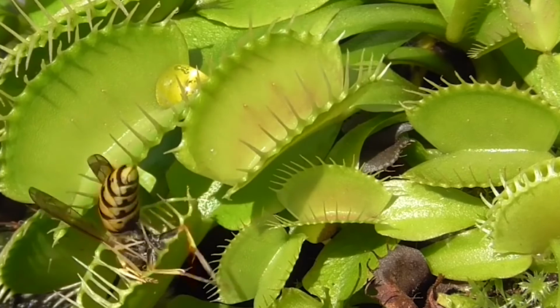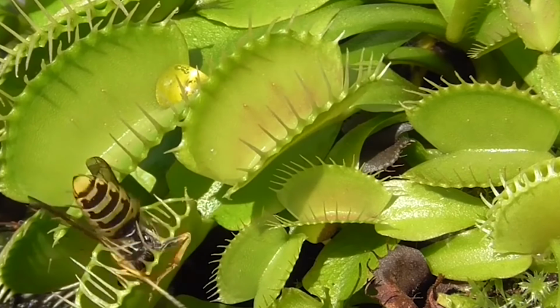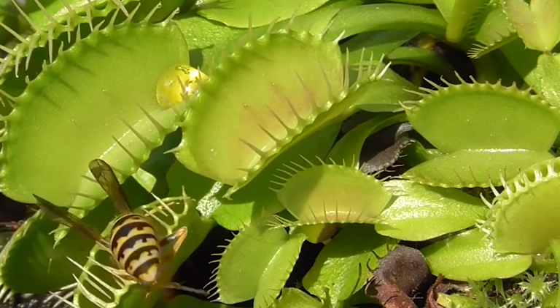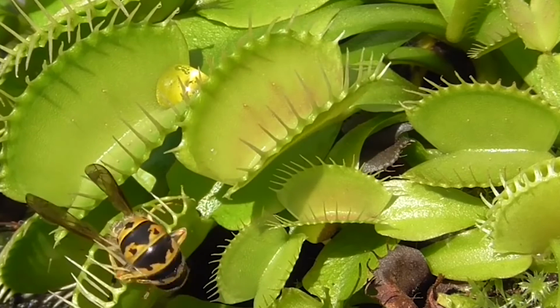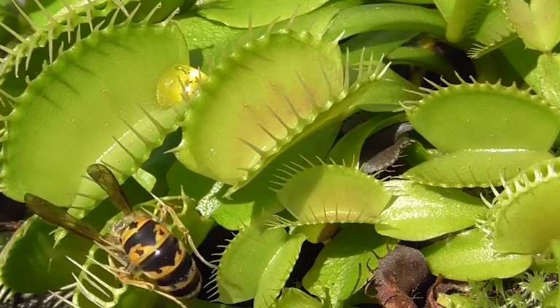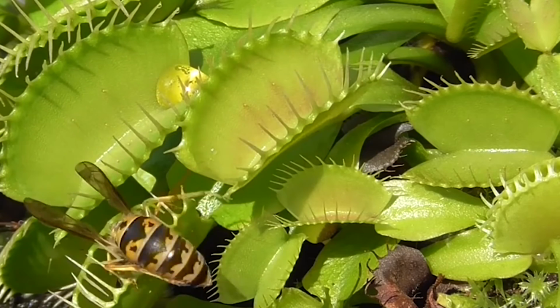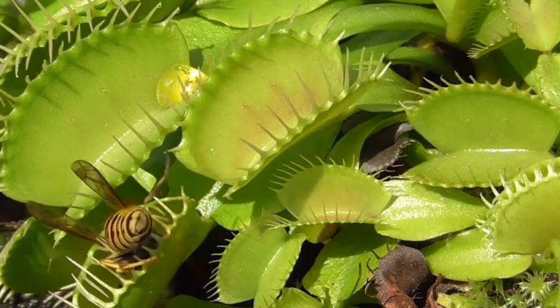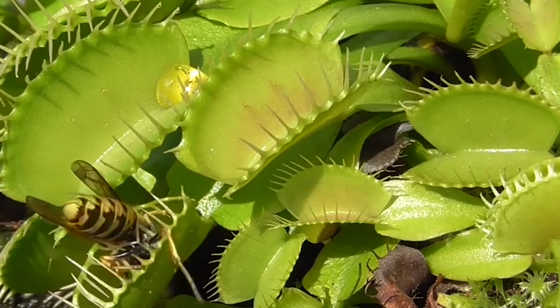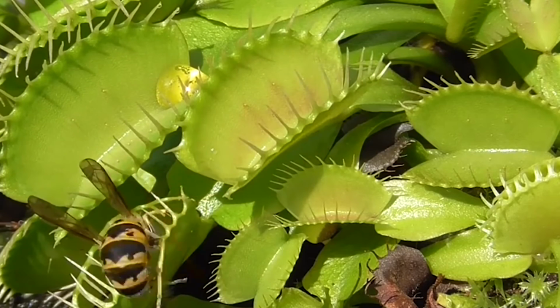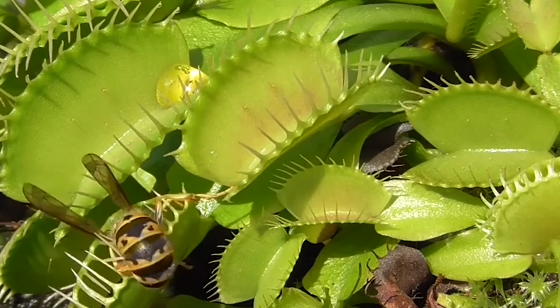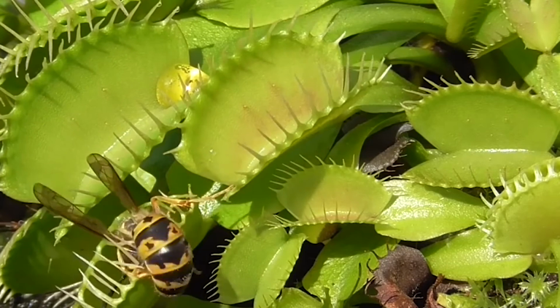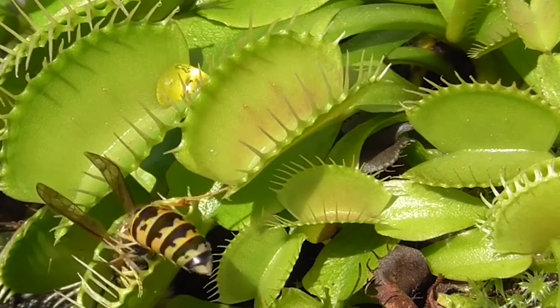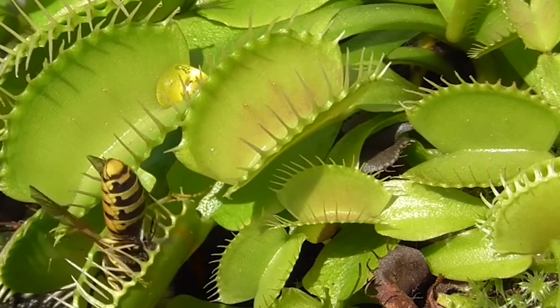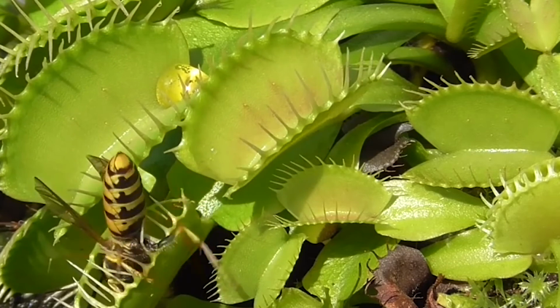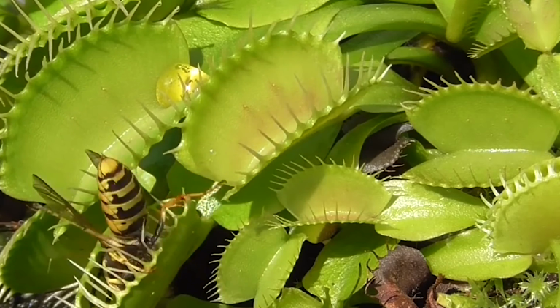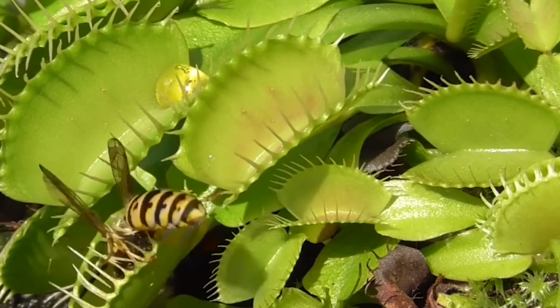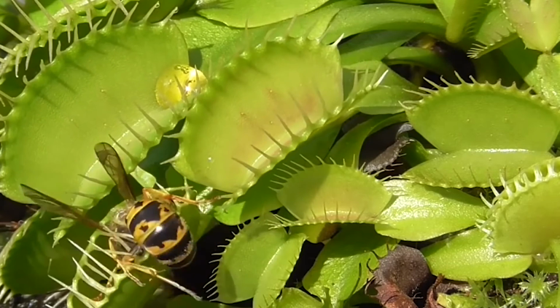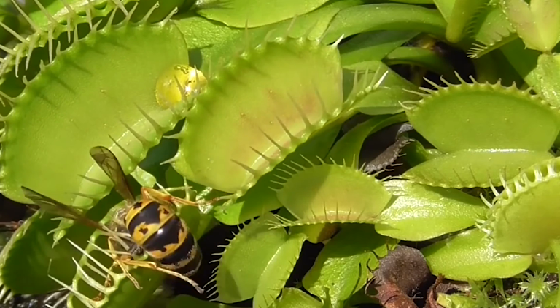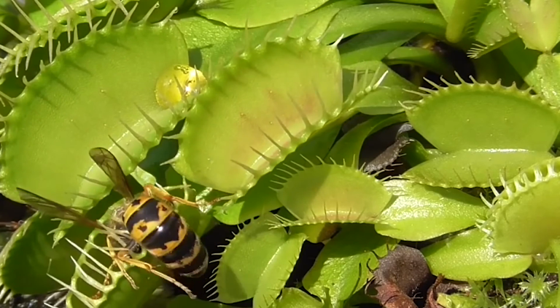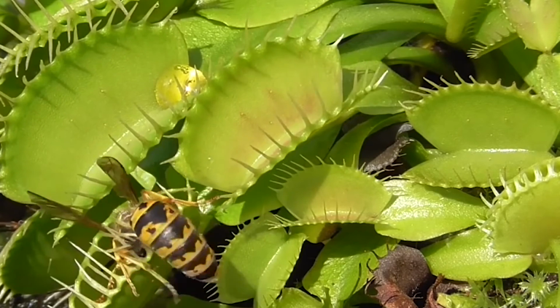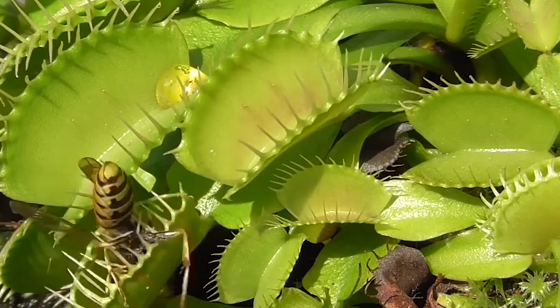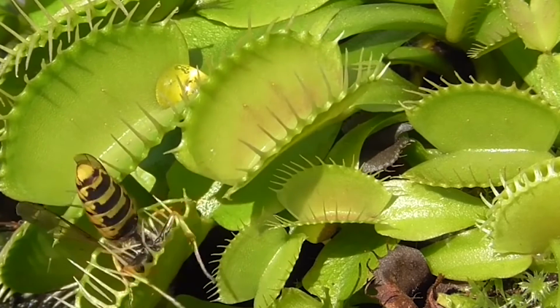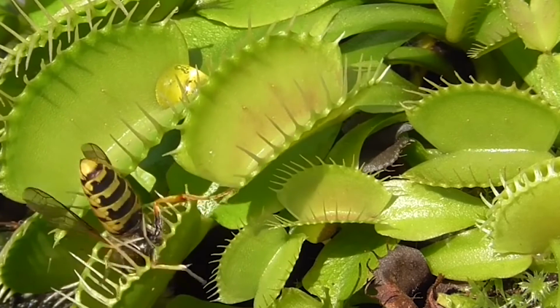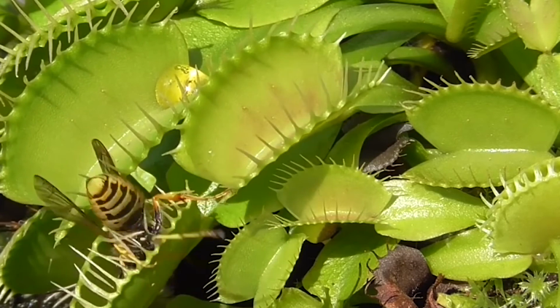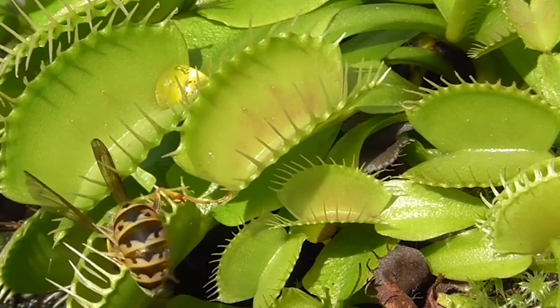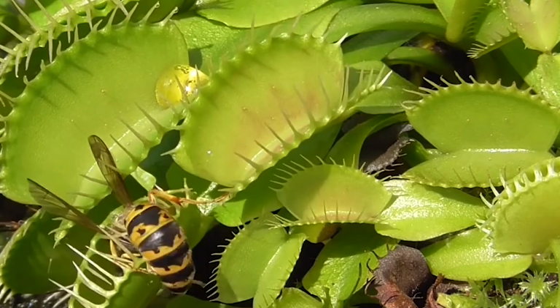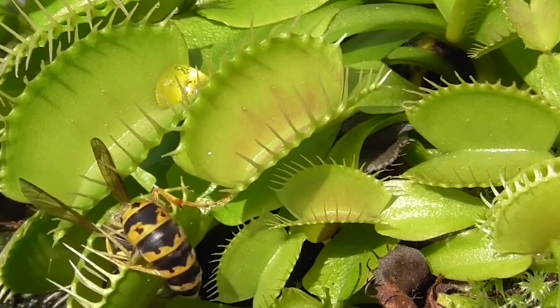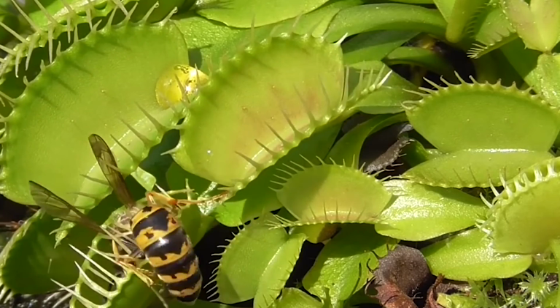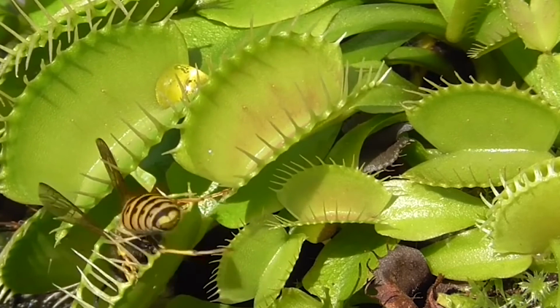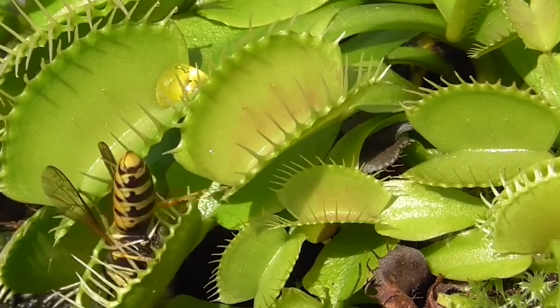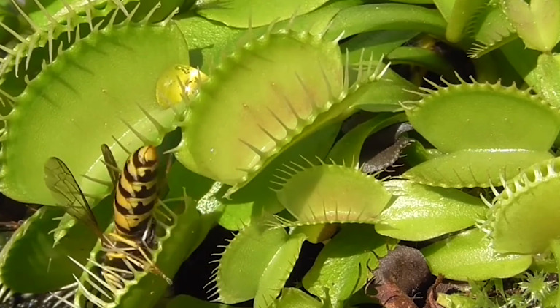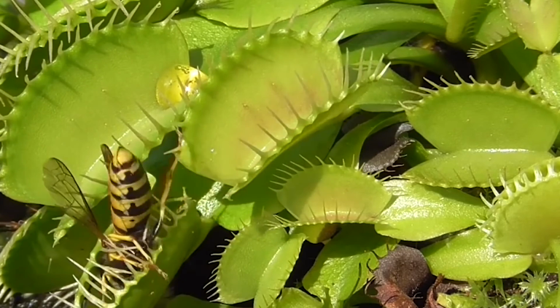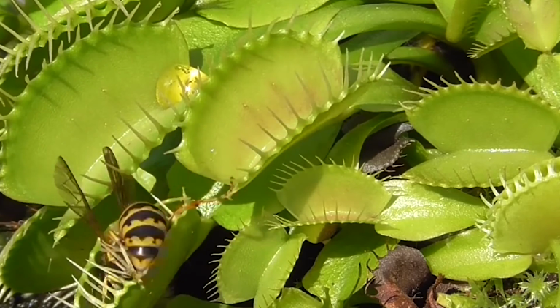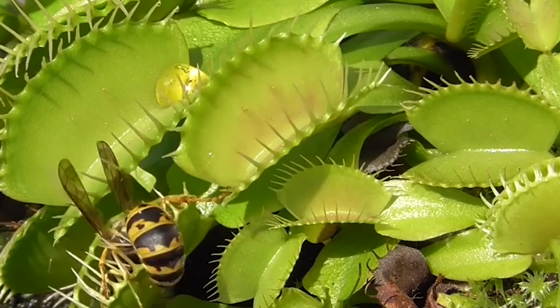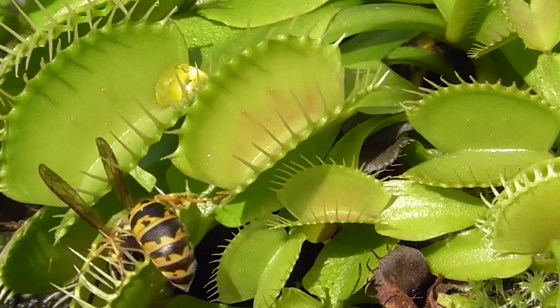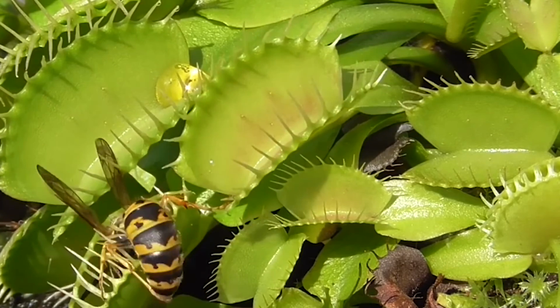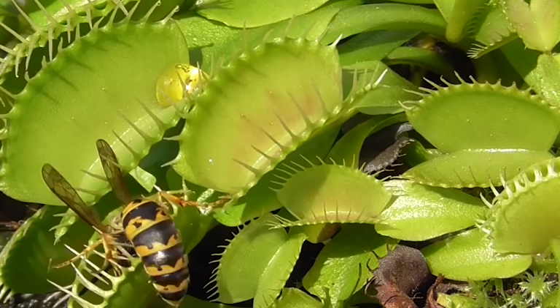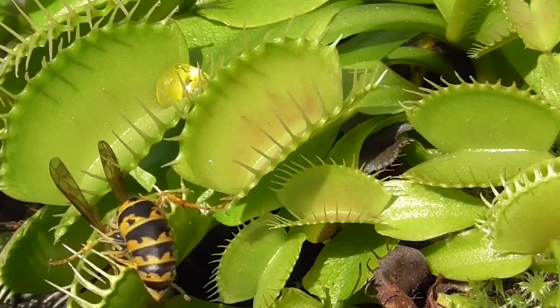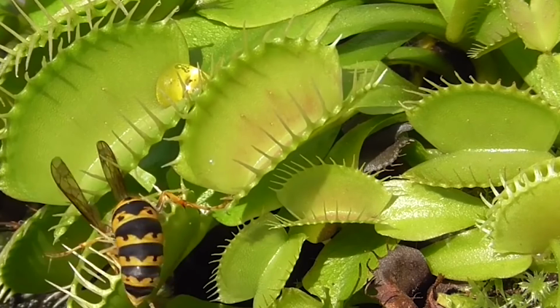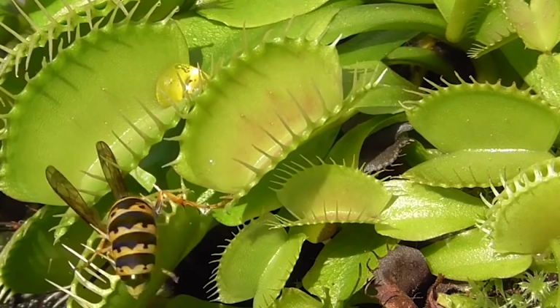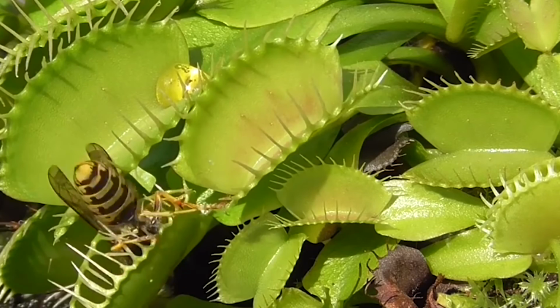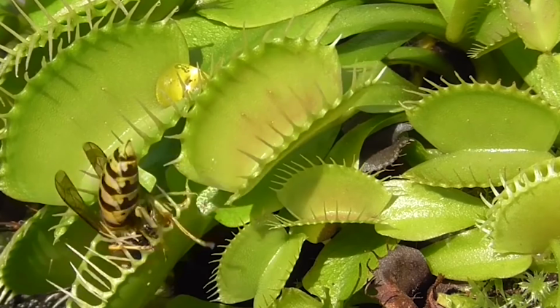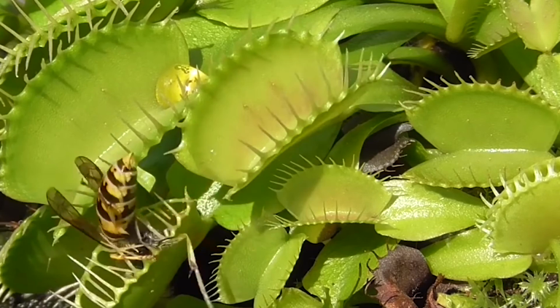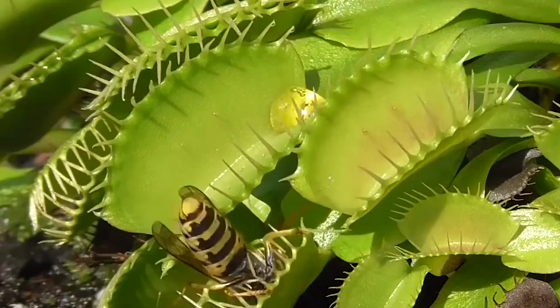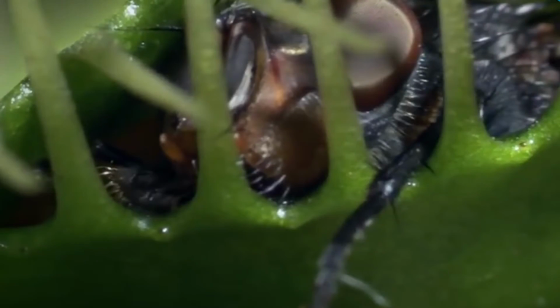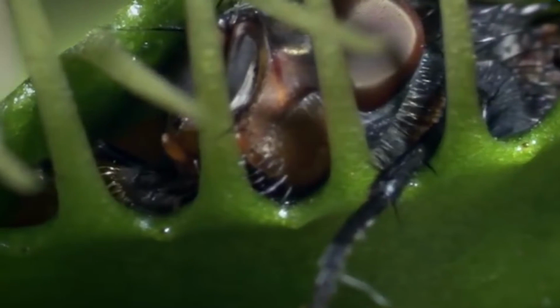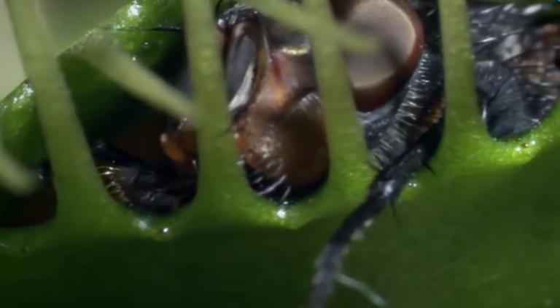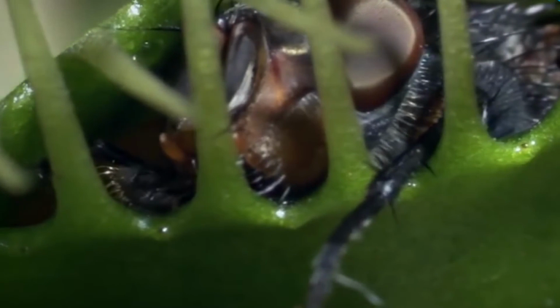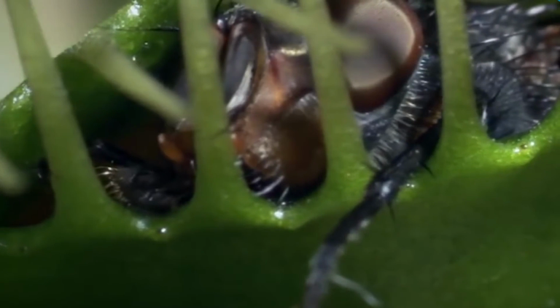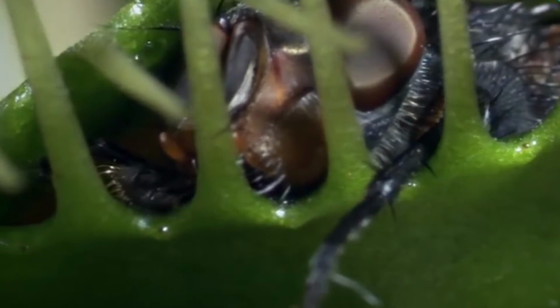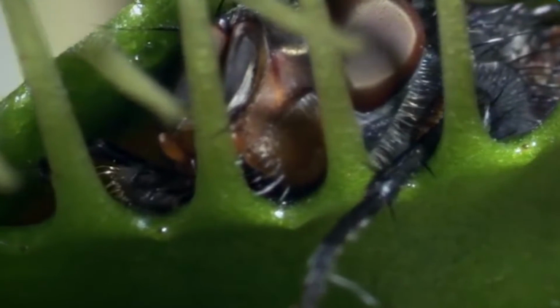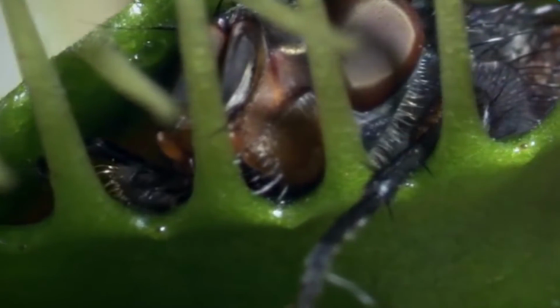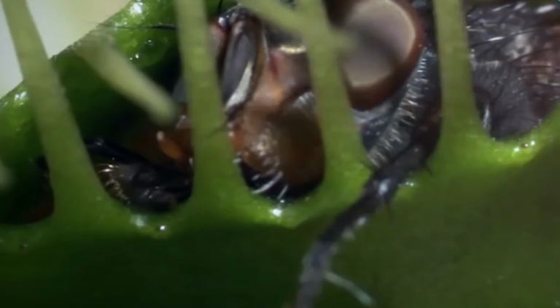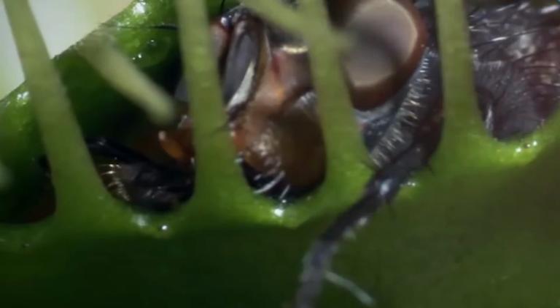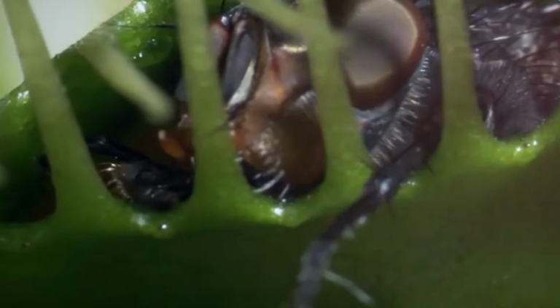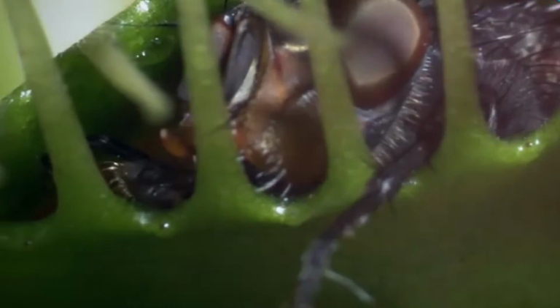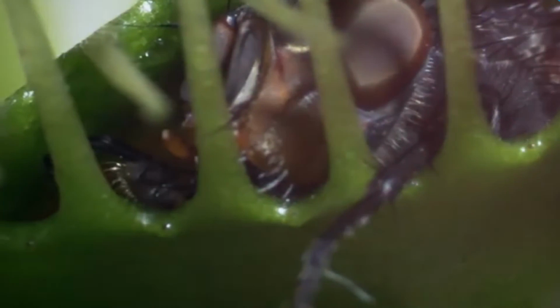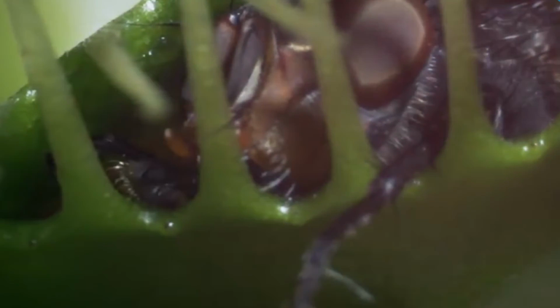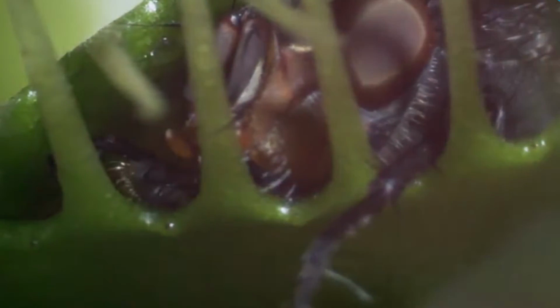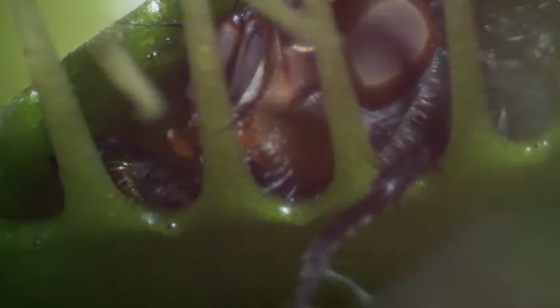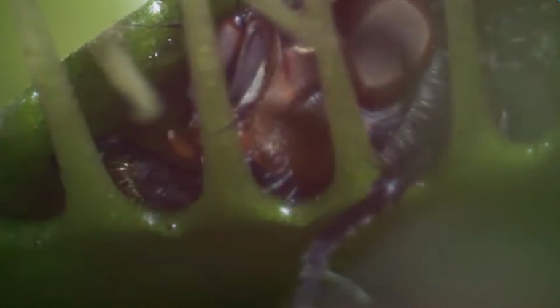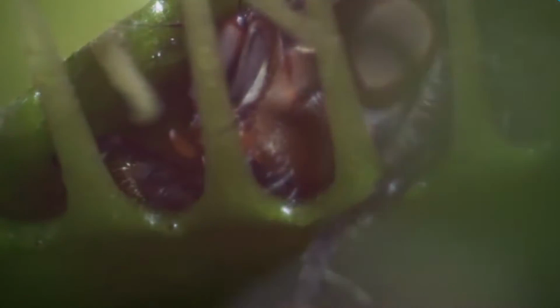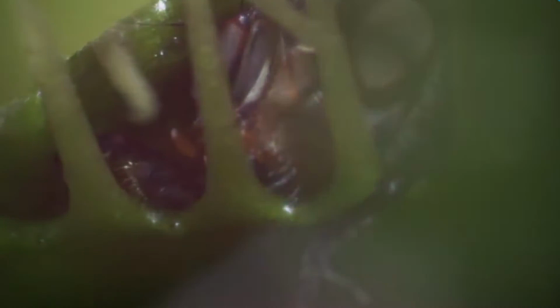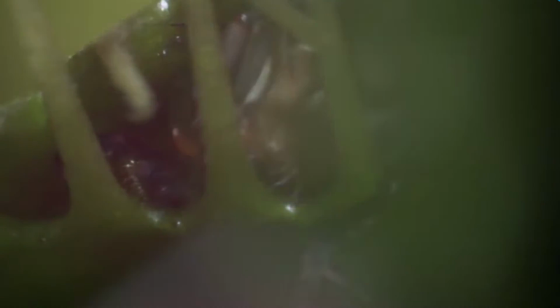The traps are lined with tiny sensitive hairs called trigger hairs that, when touched by an insect, cause the trap to snap shut.